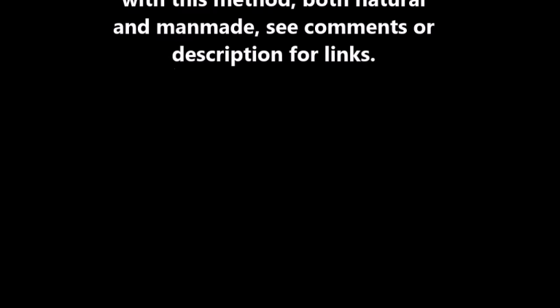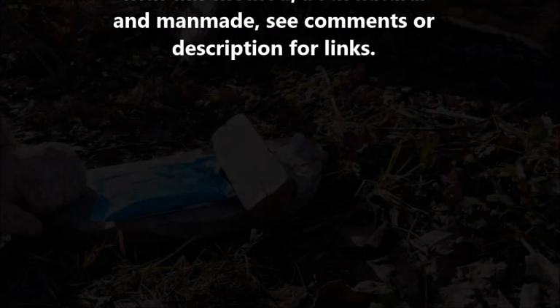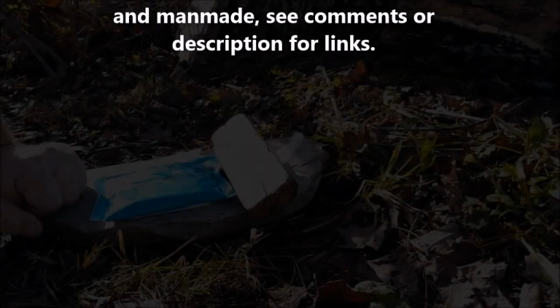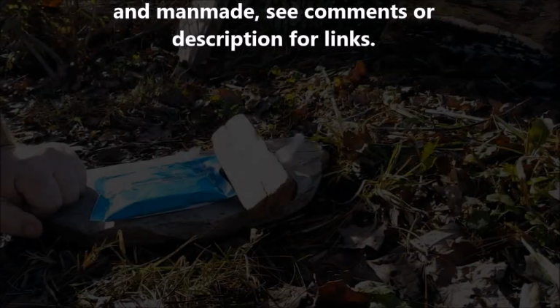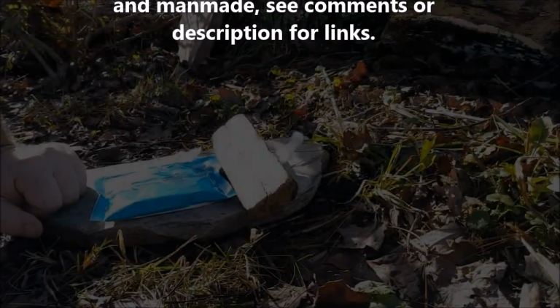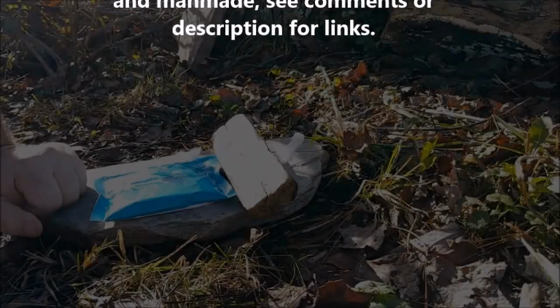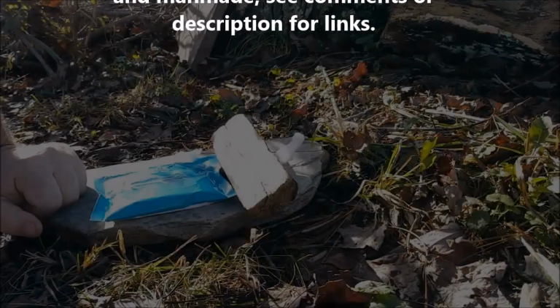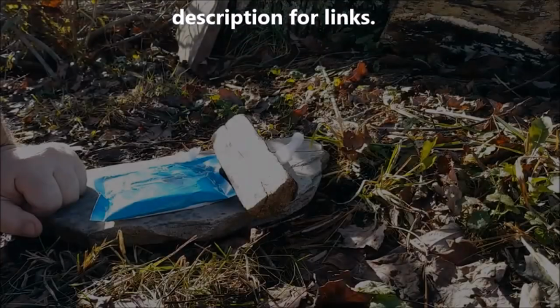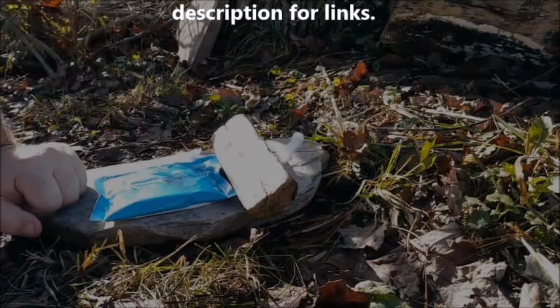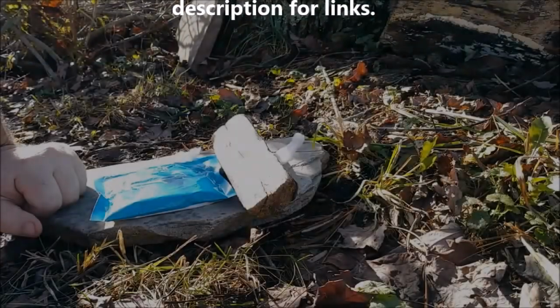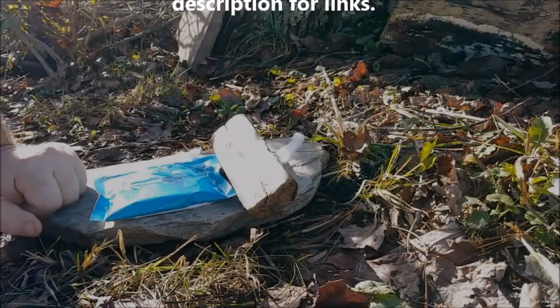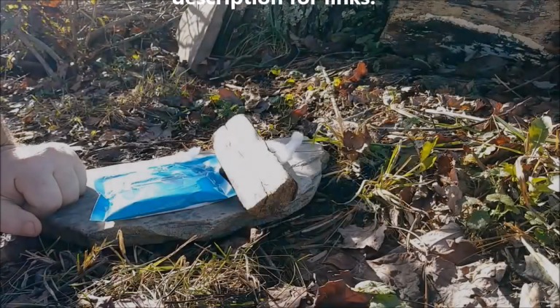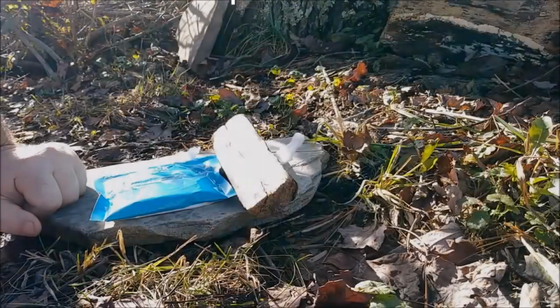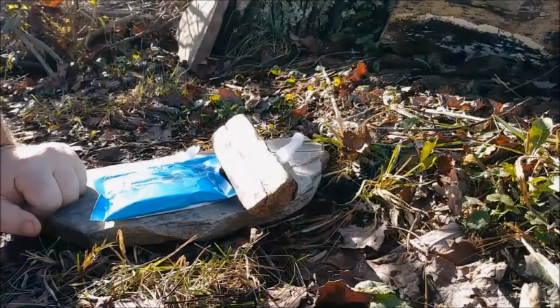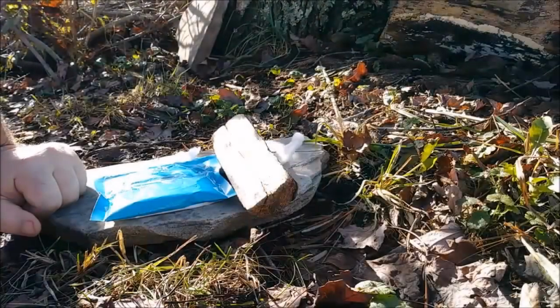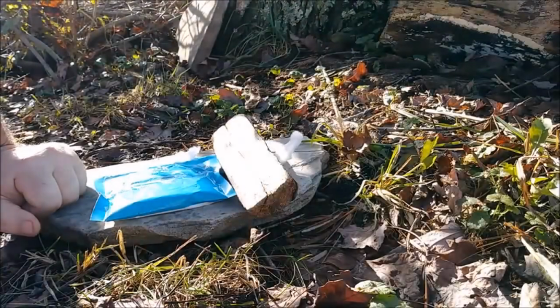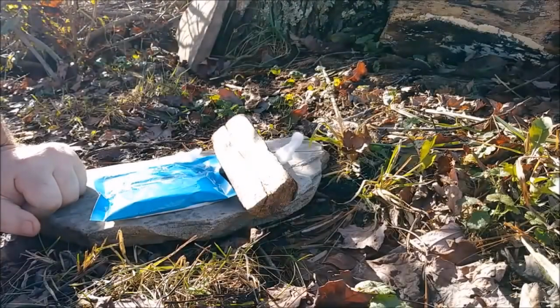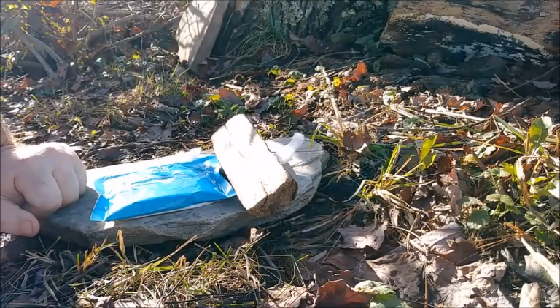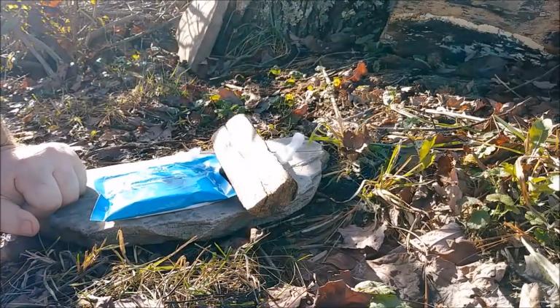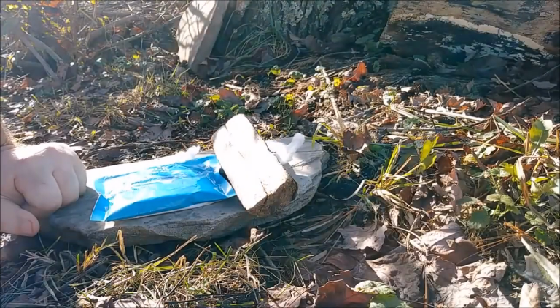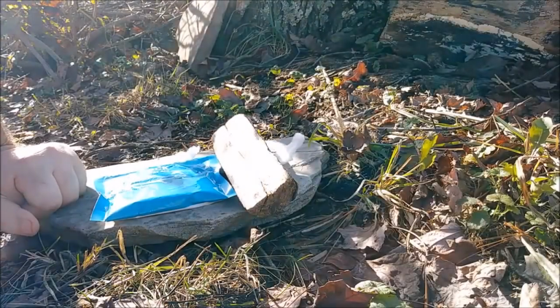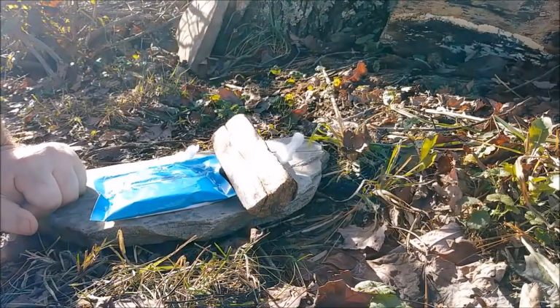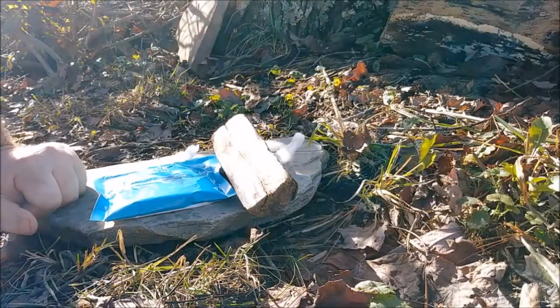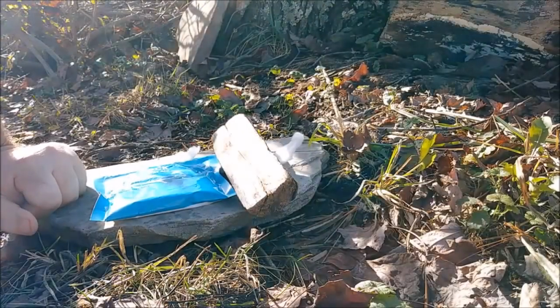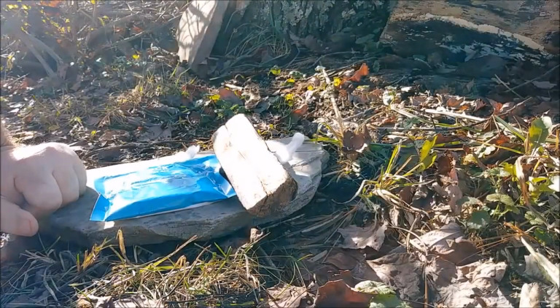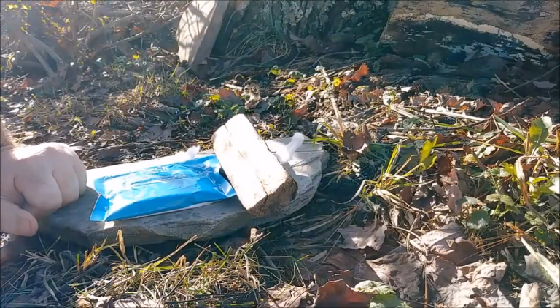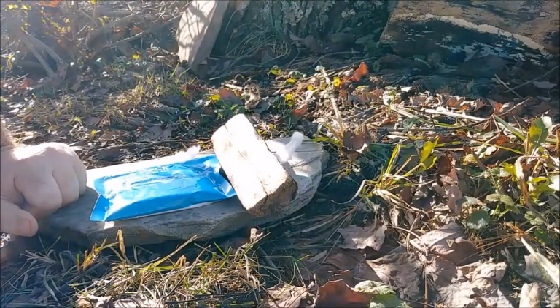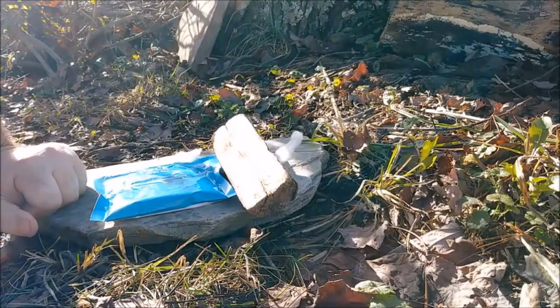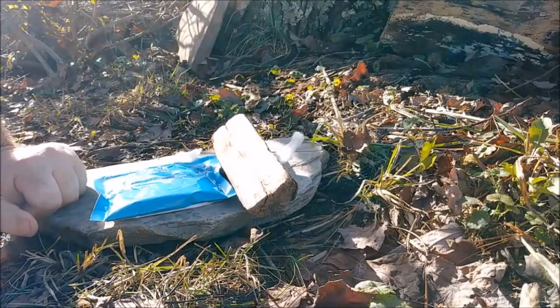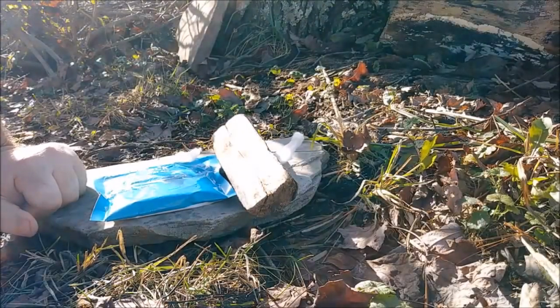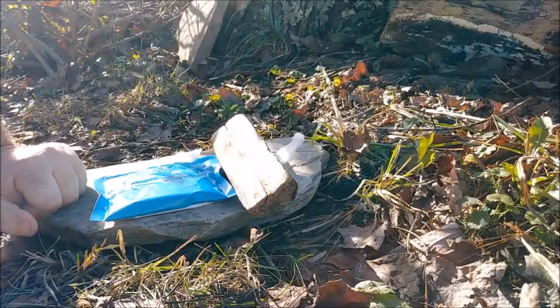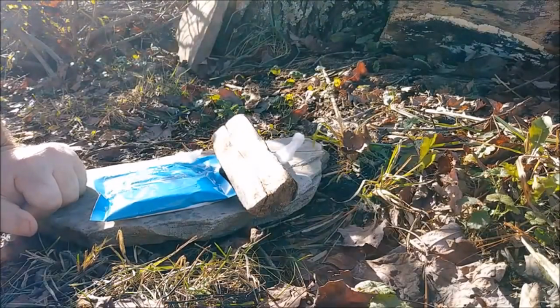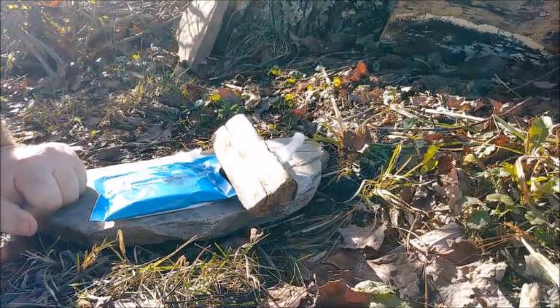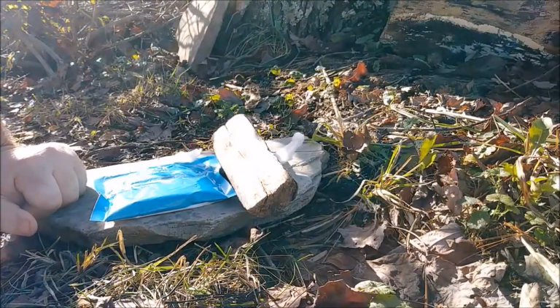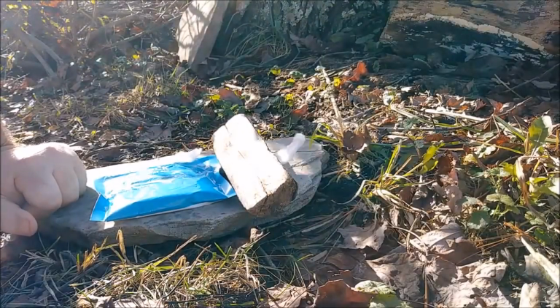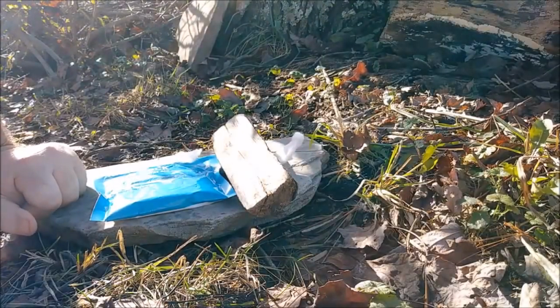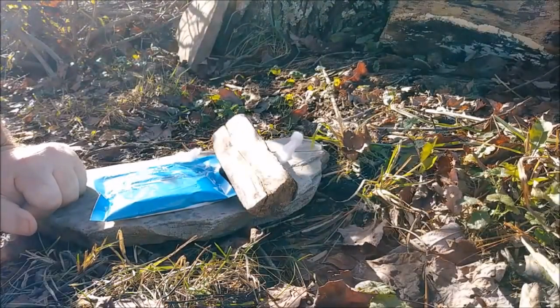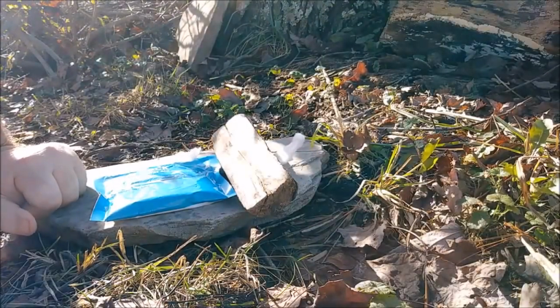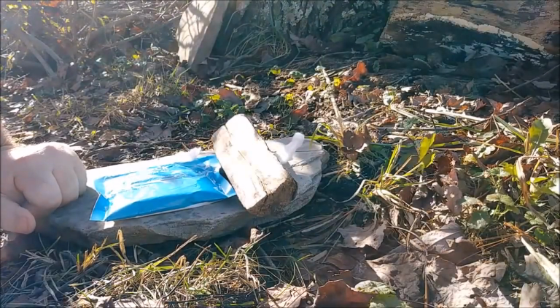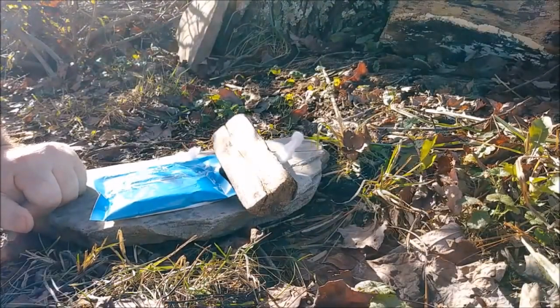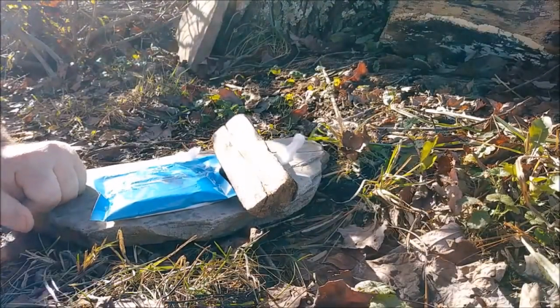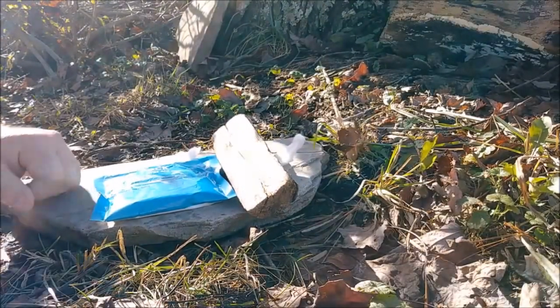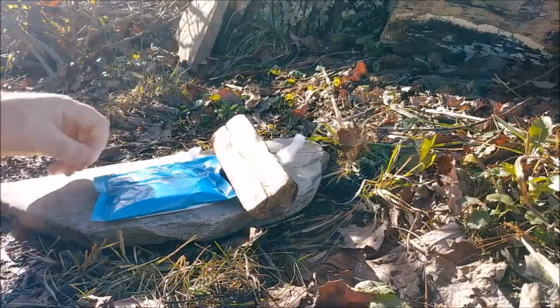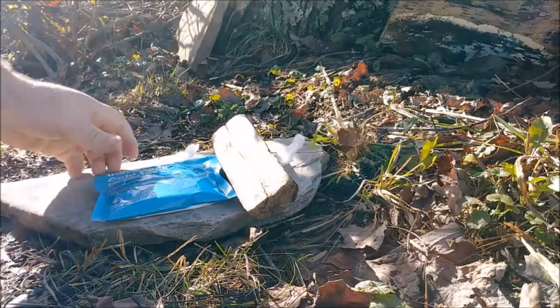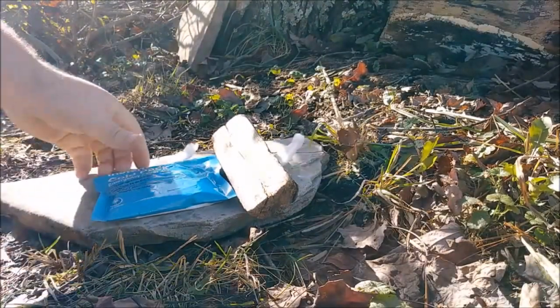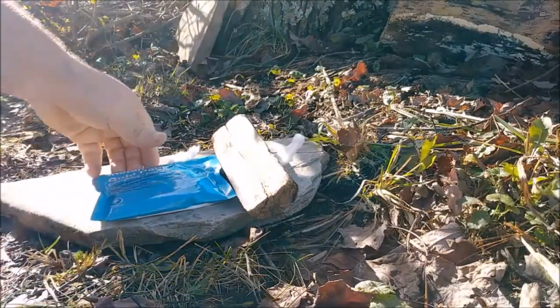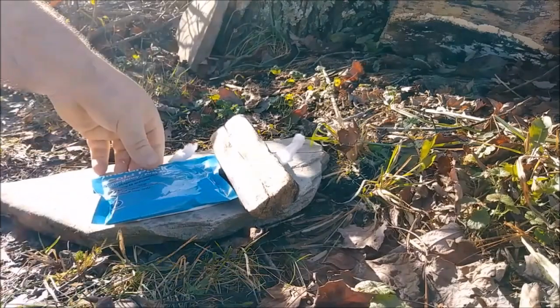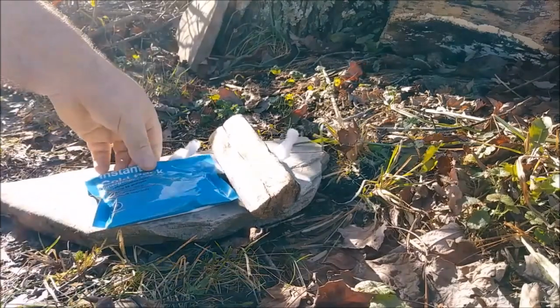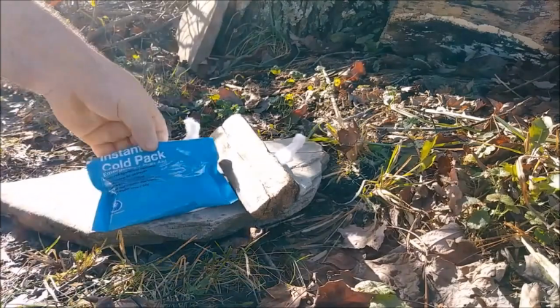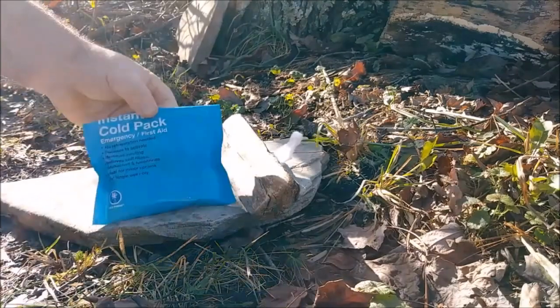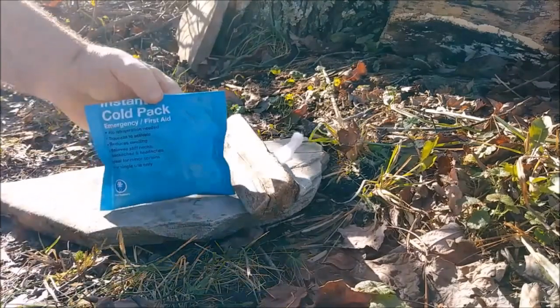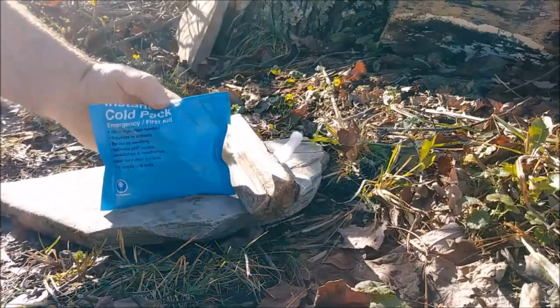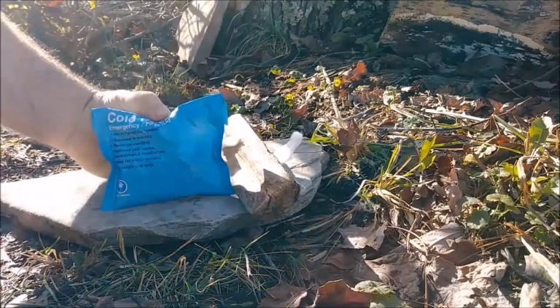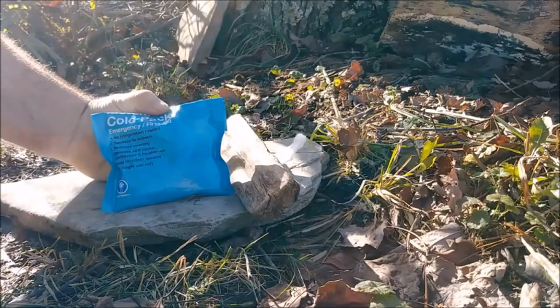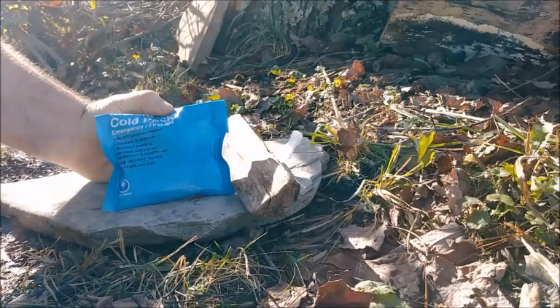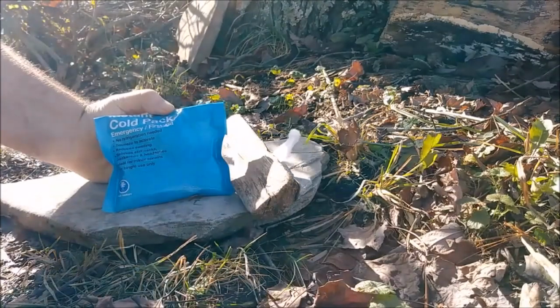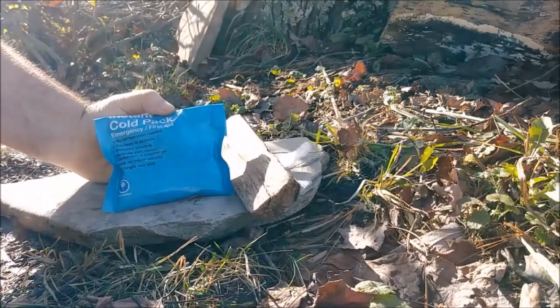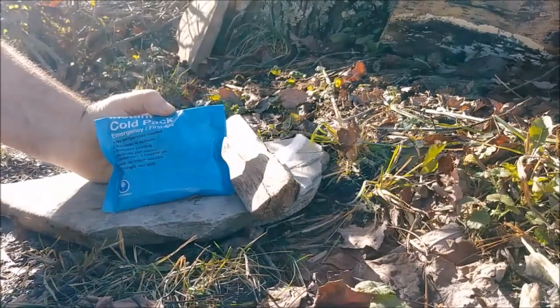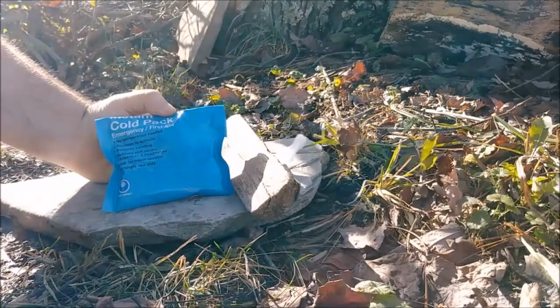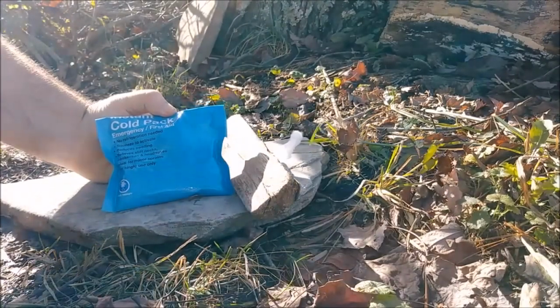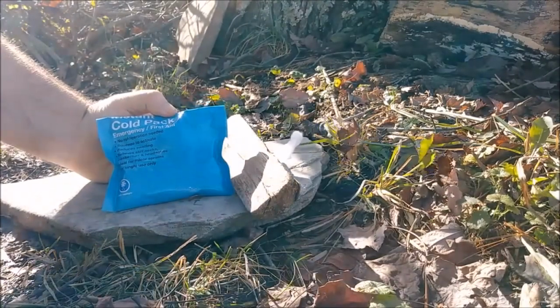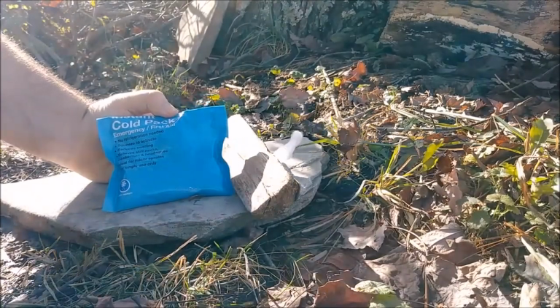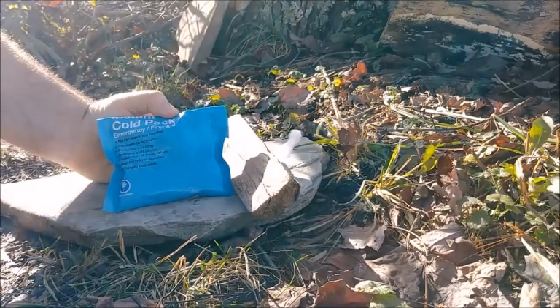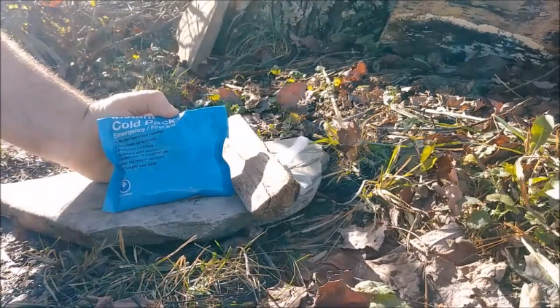In this video, I'm going to be demonstrating the Rudiger Rowe using the contents of an instant cold pack.